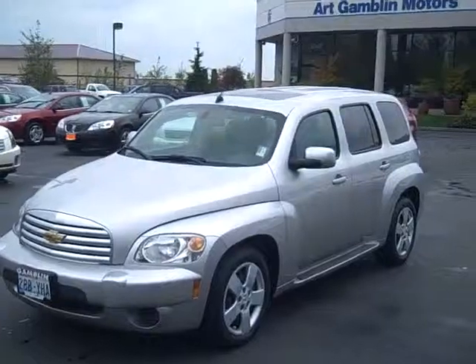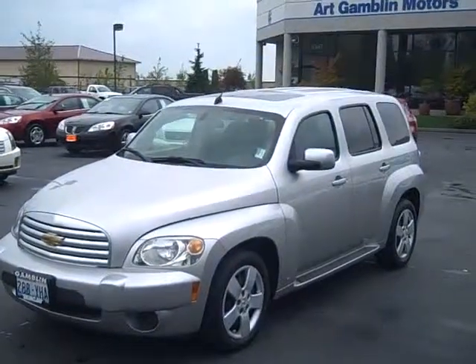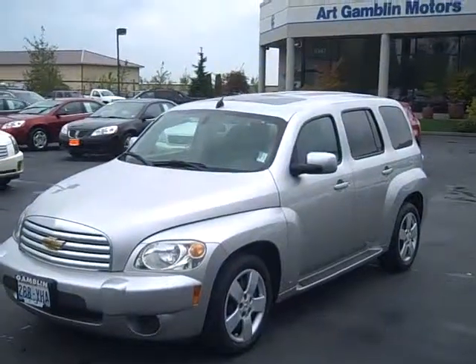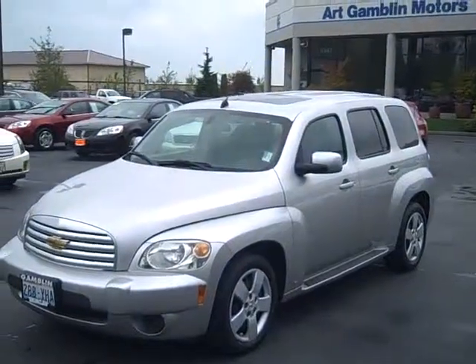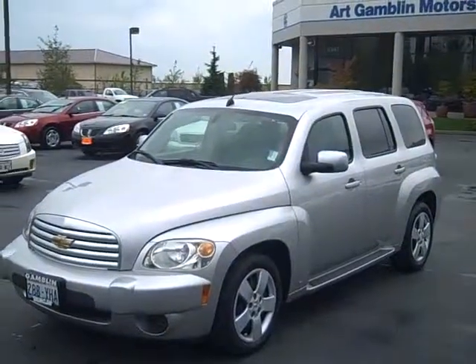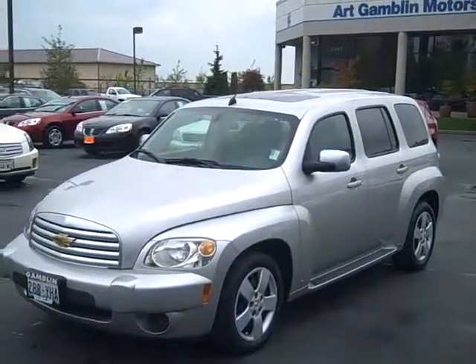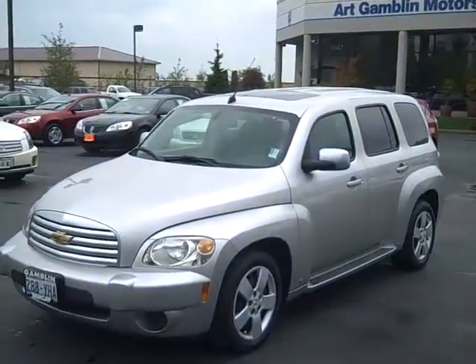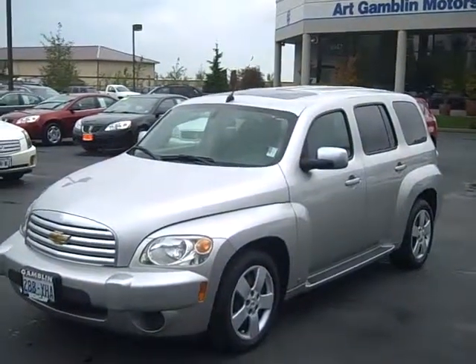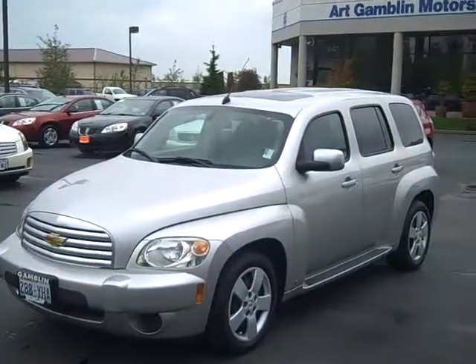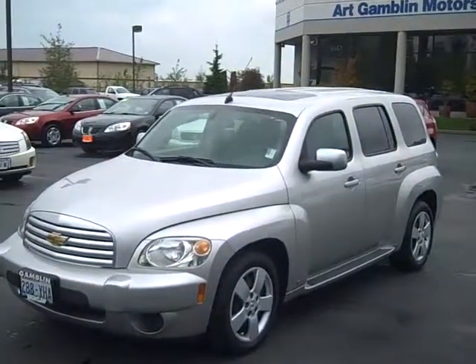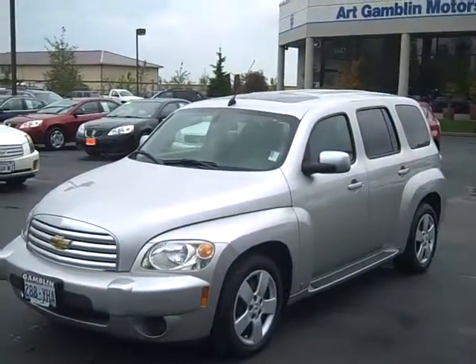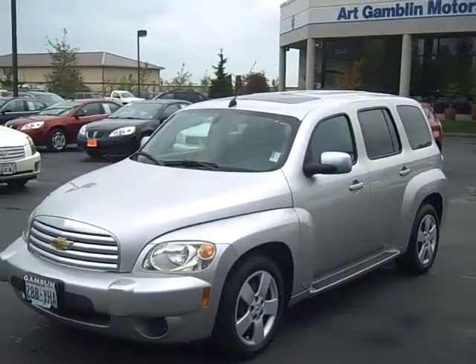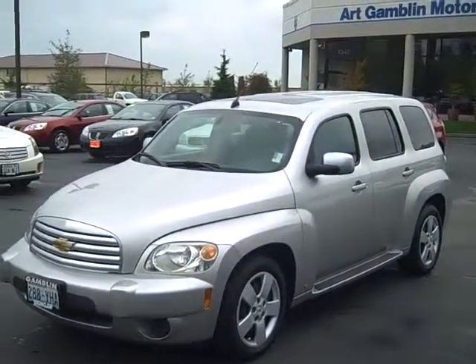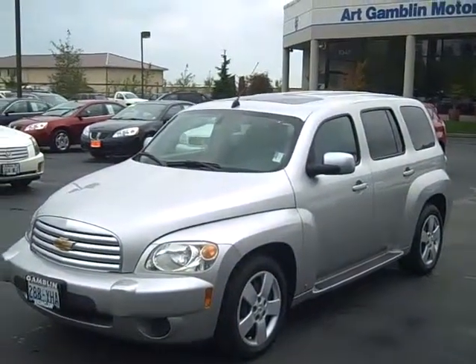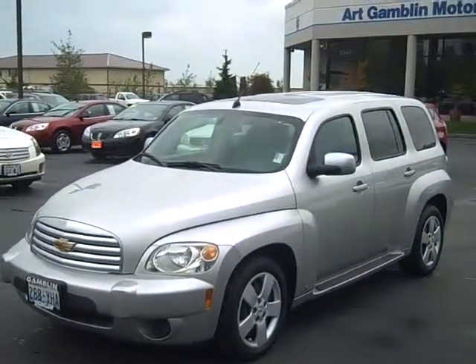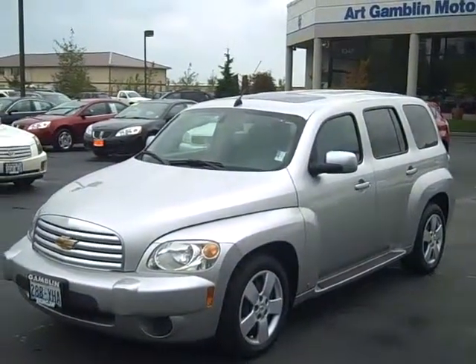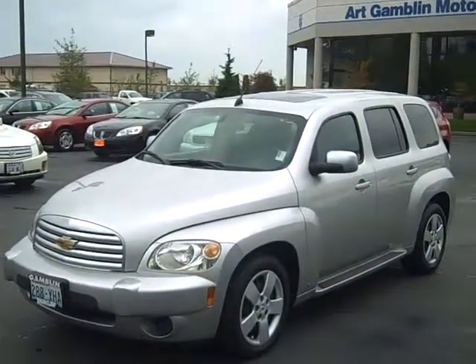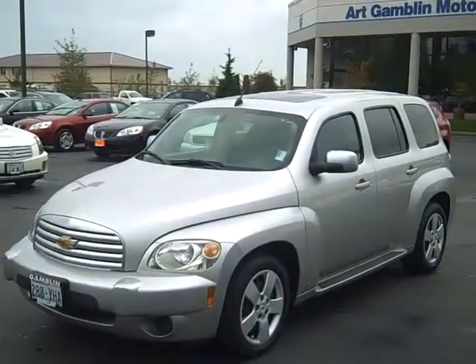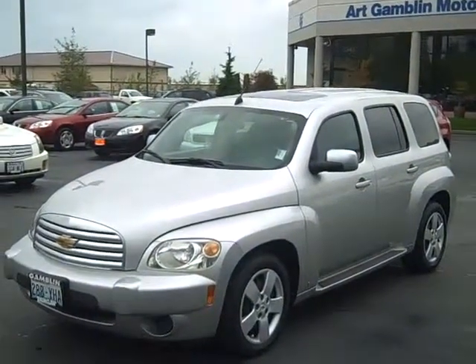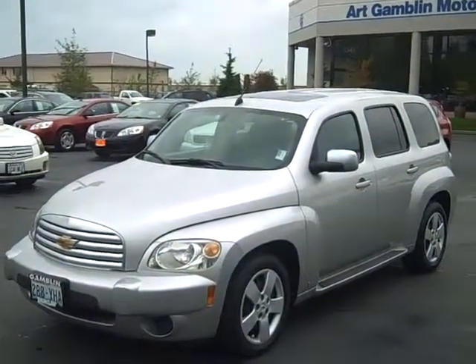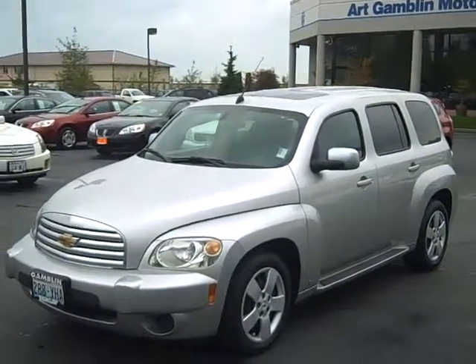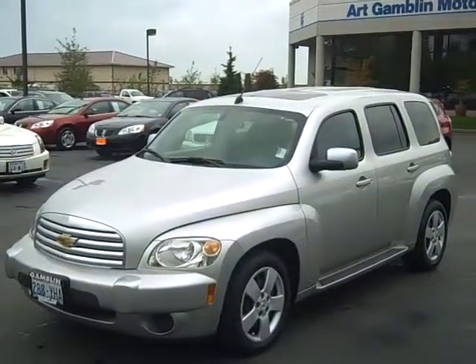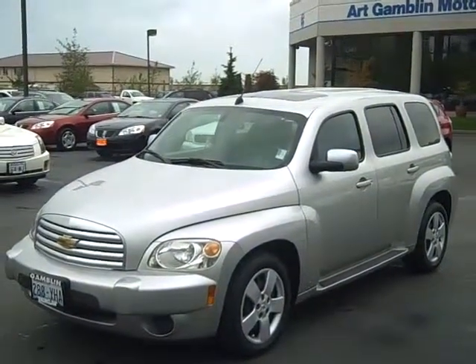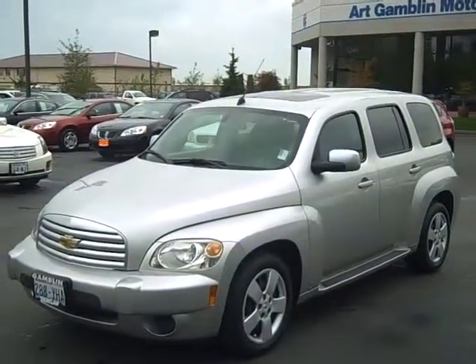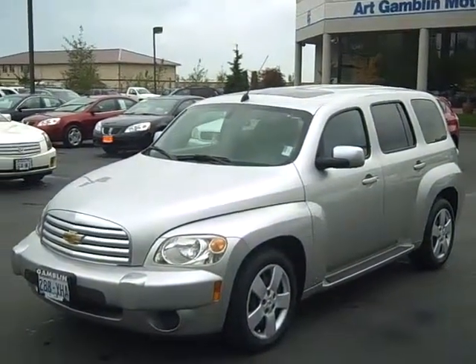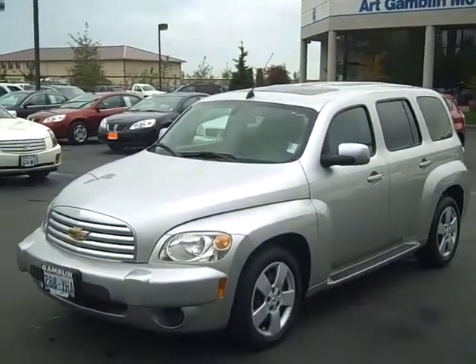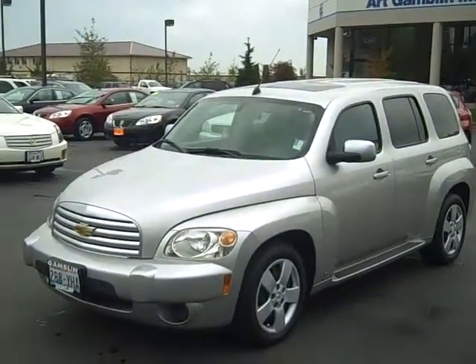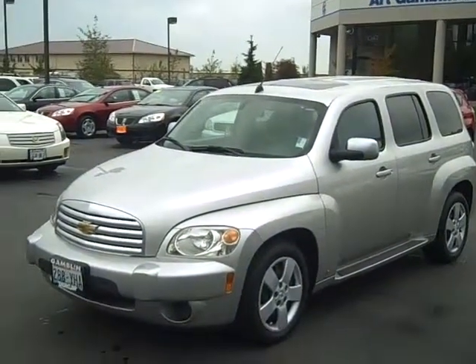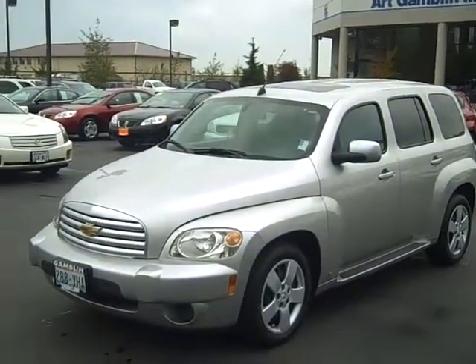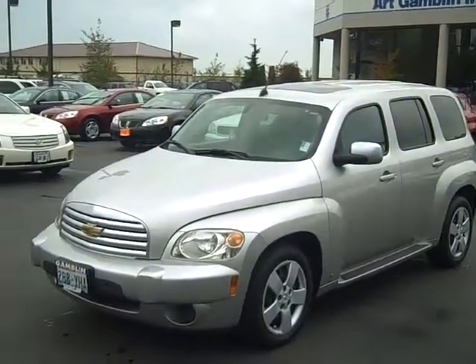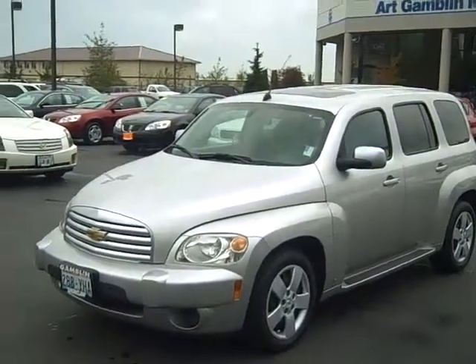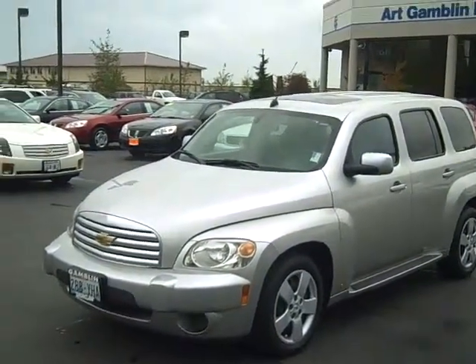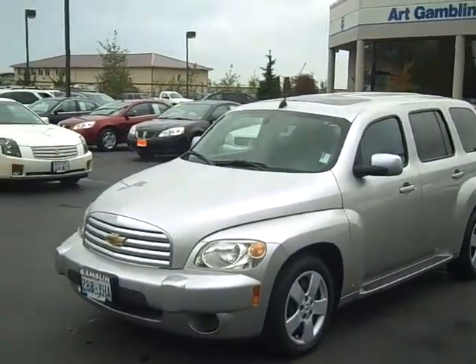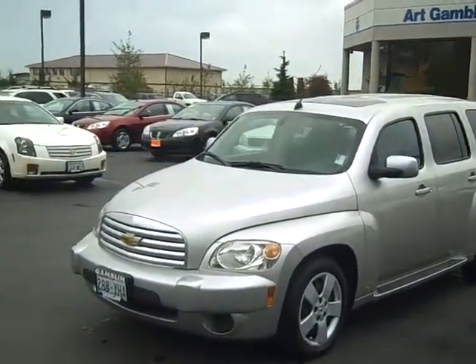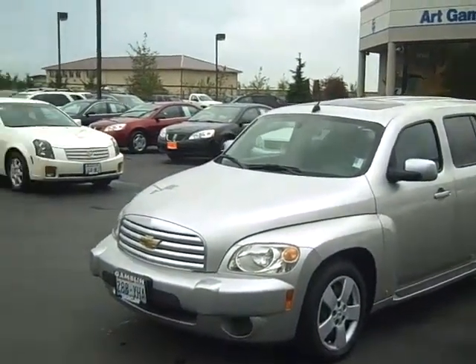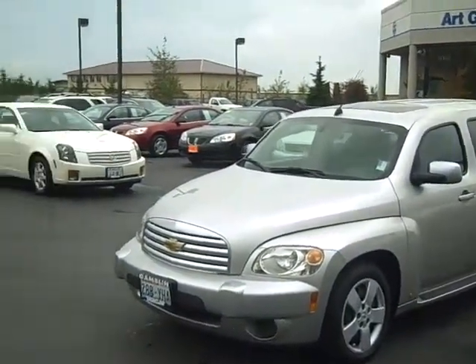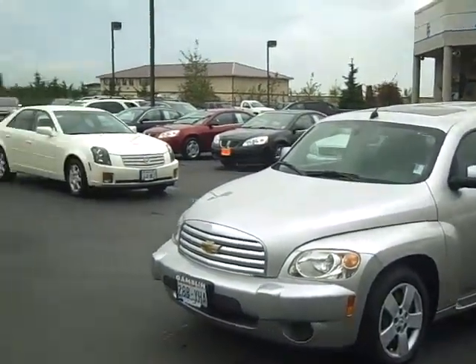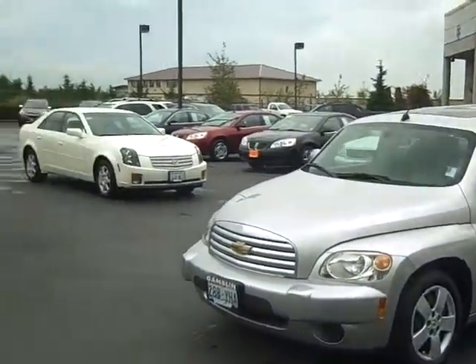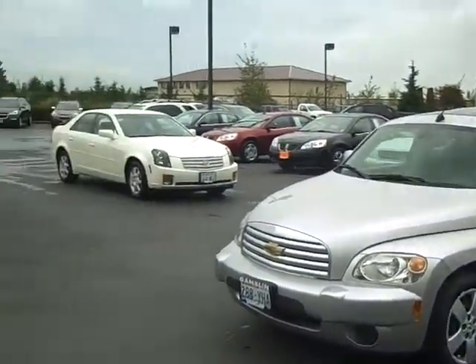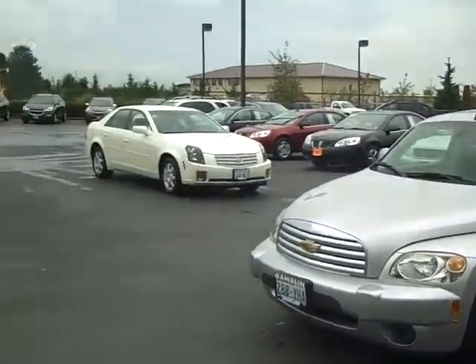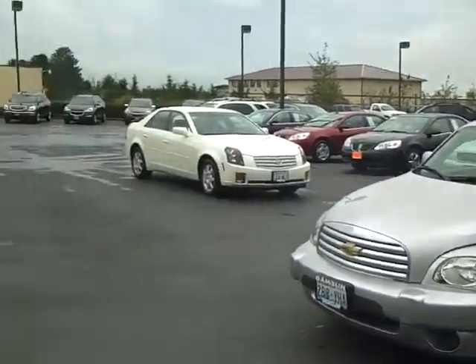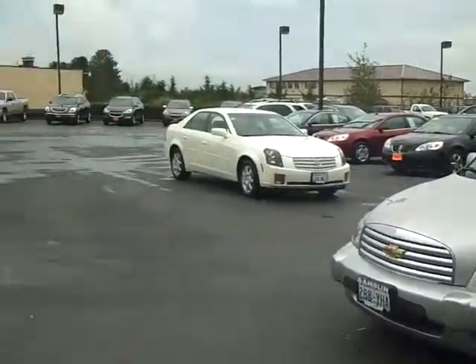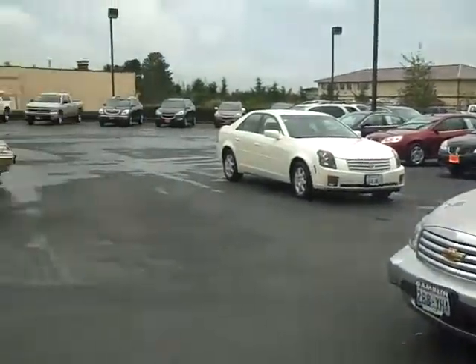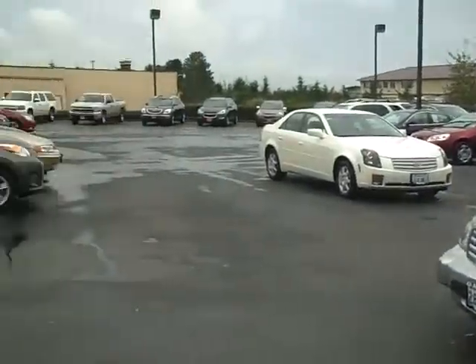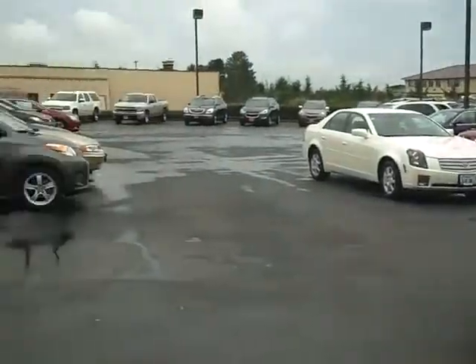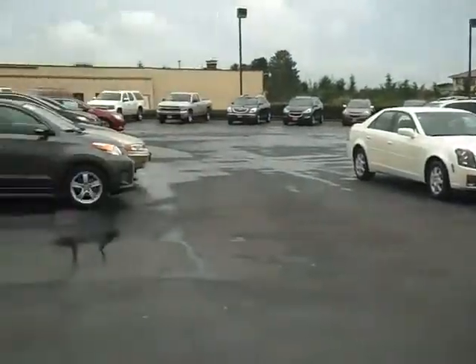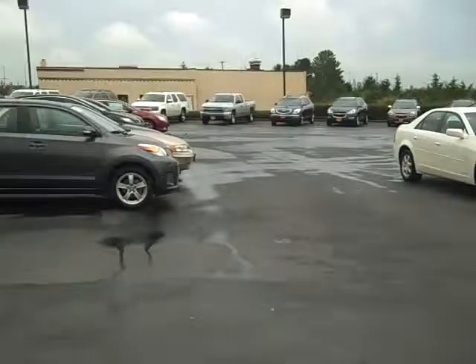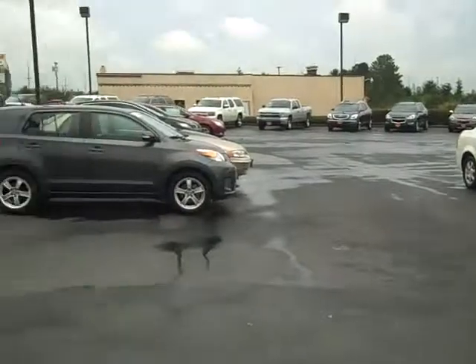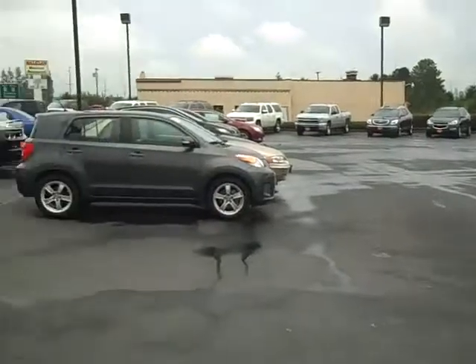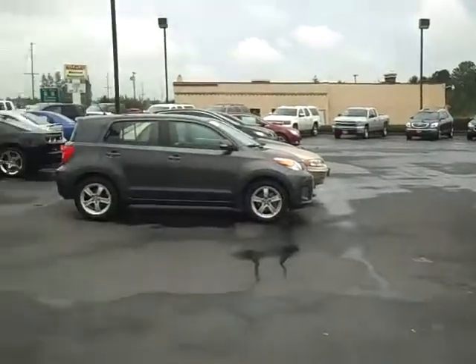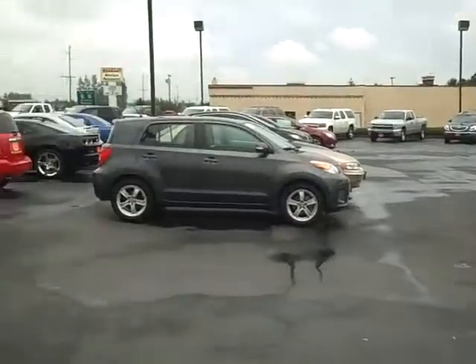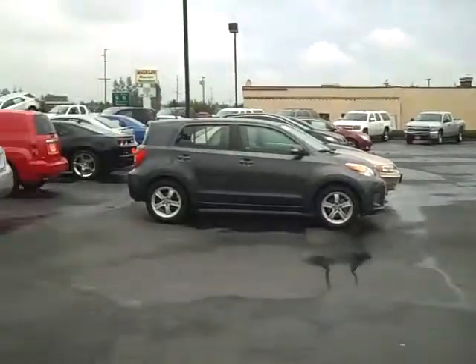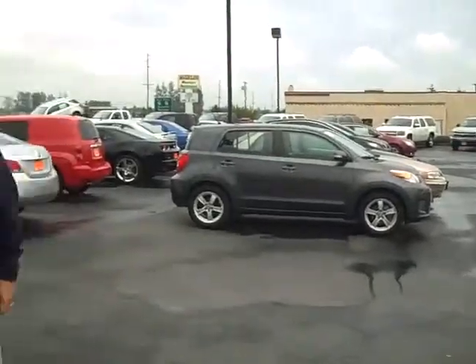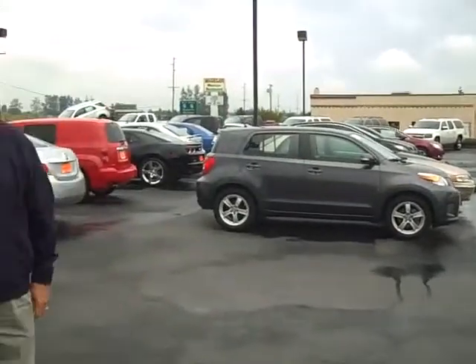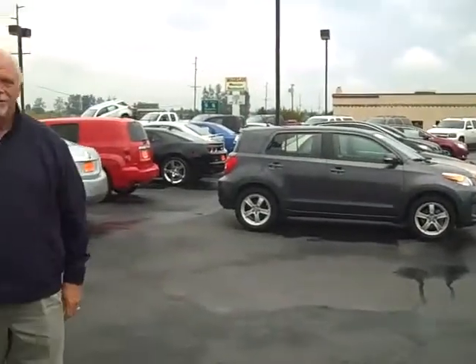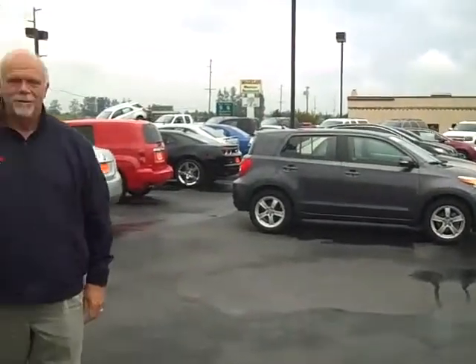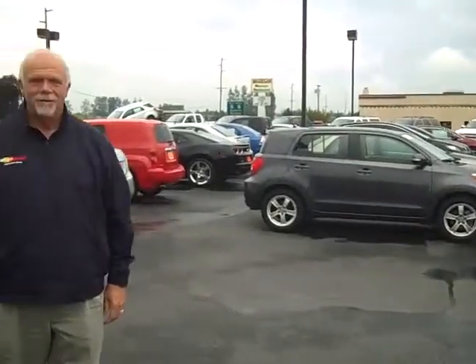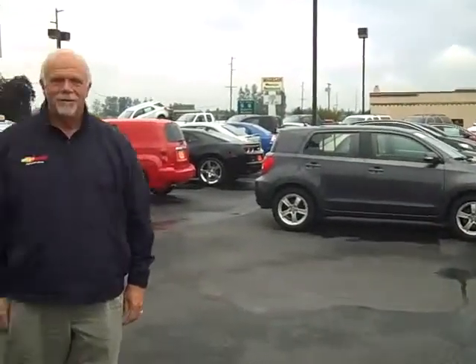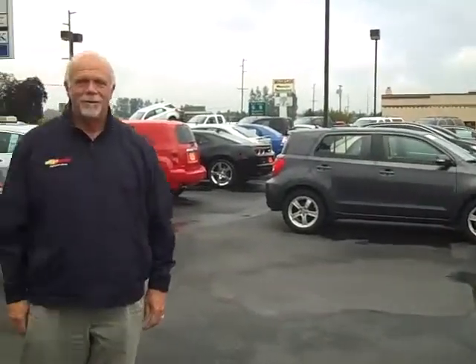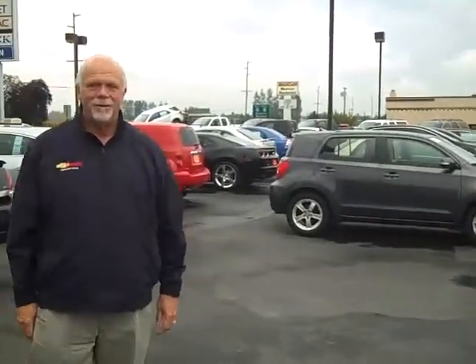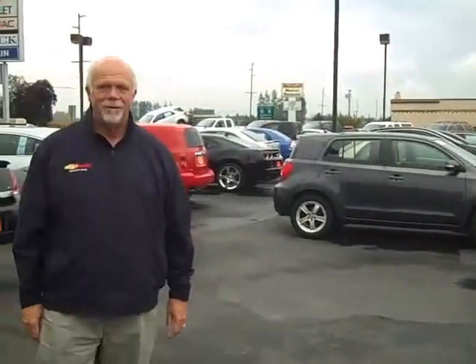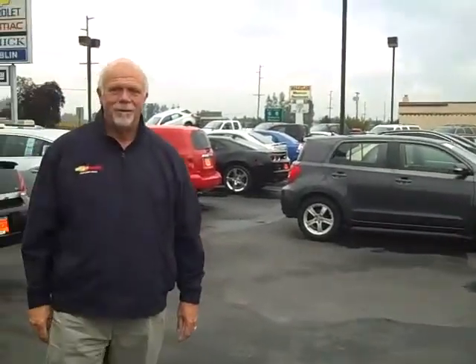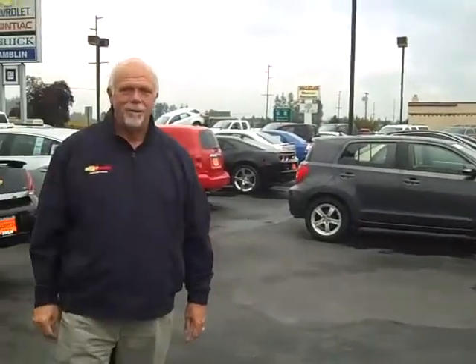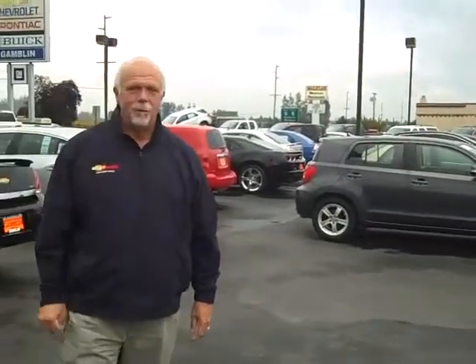Hi folks, here in Enumclaw, Washington at Arc Animal Motors, and I'm here with Jimmy the man Wiseman. Jimmy, what do we got here?